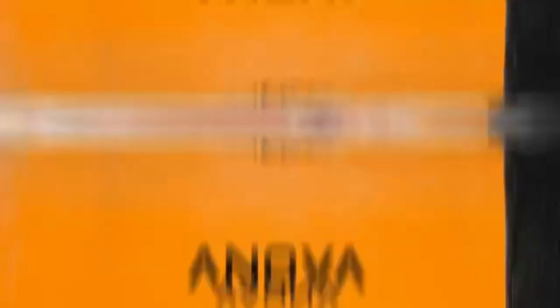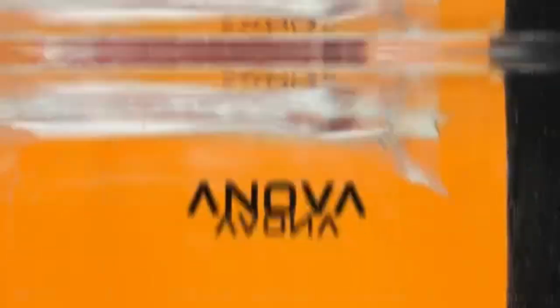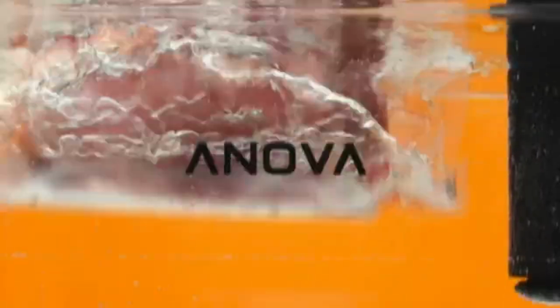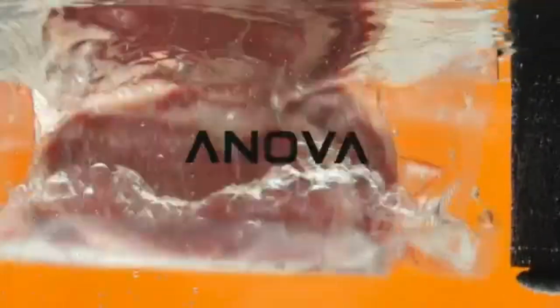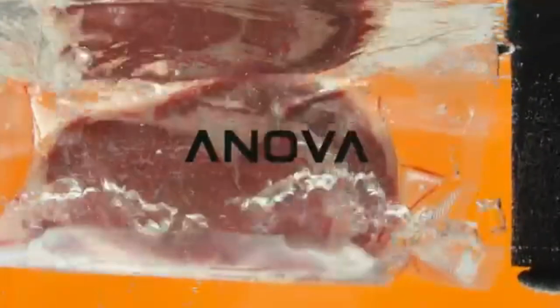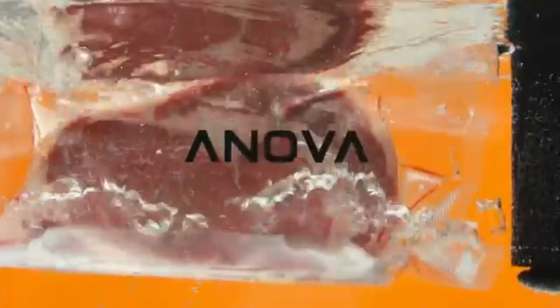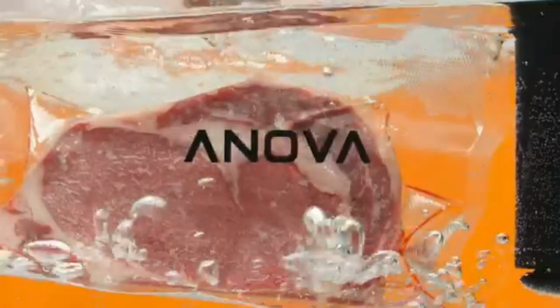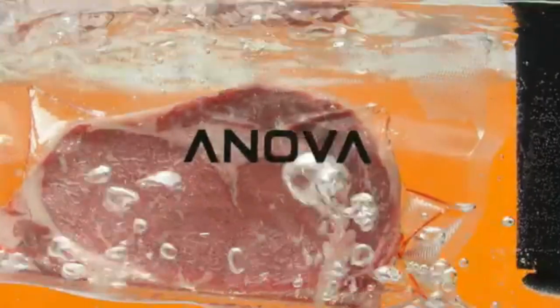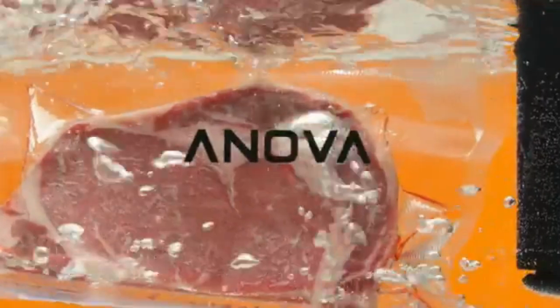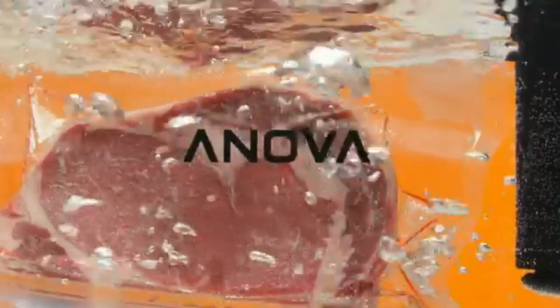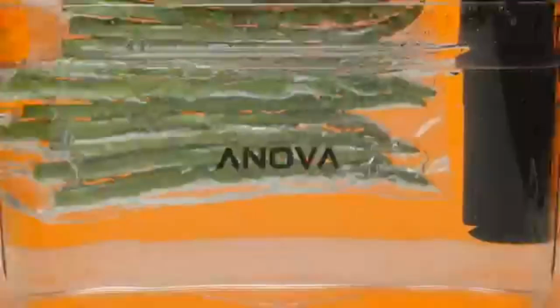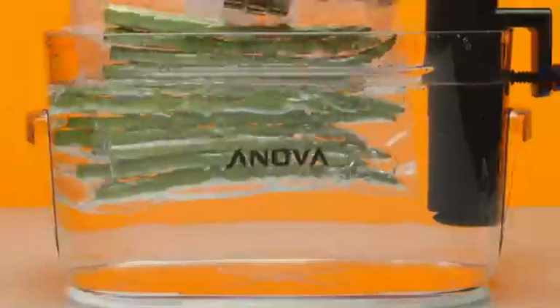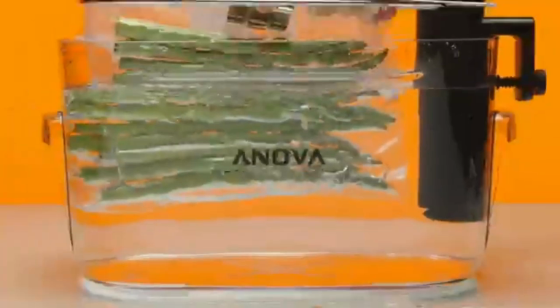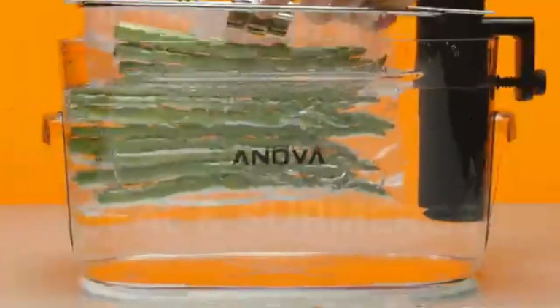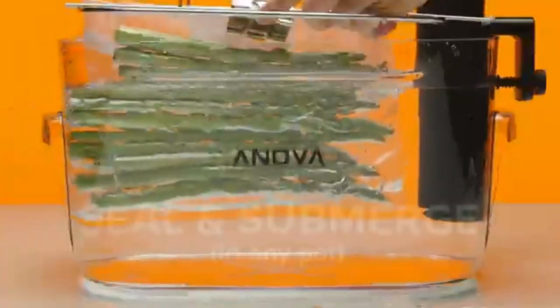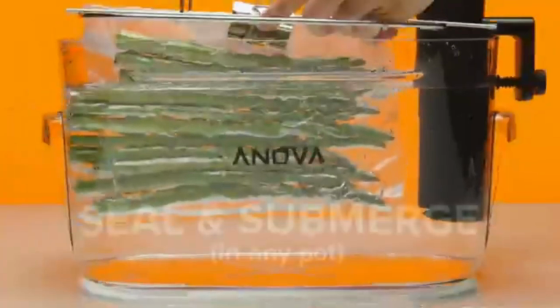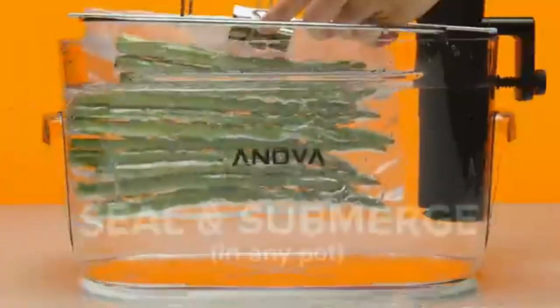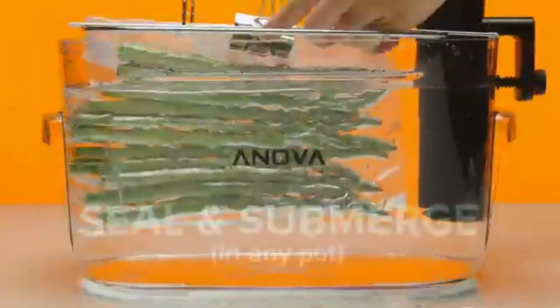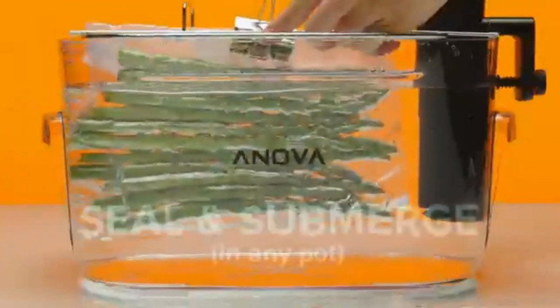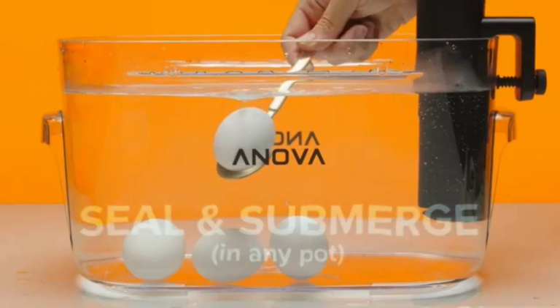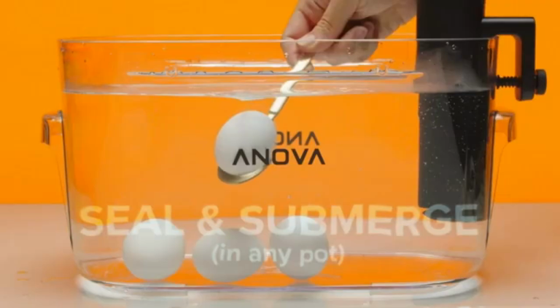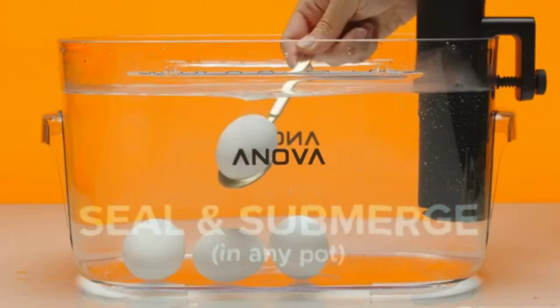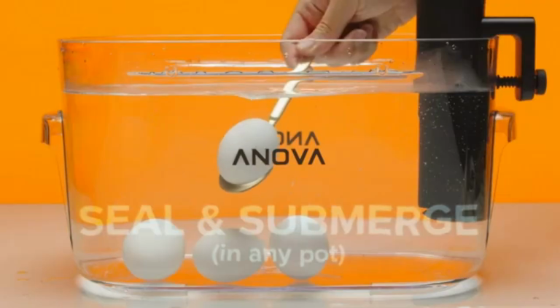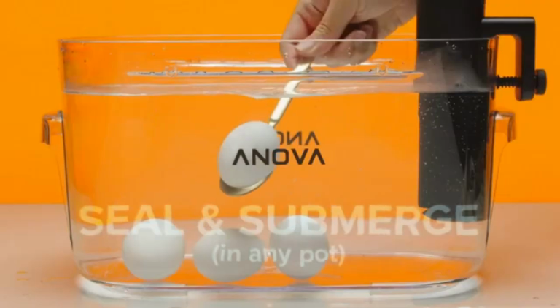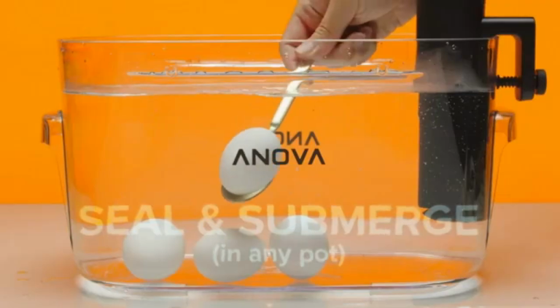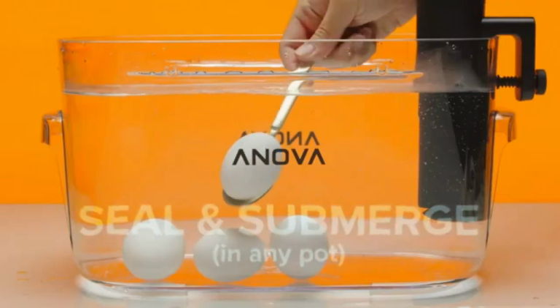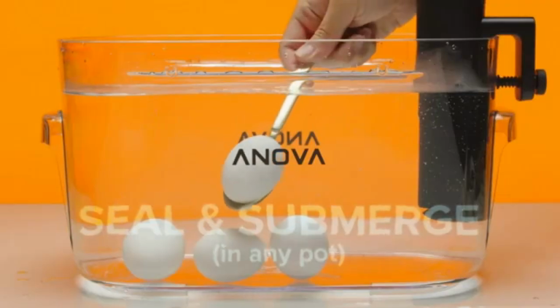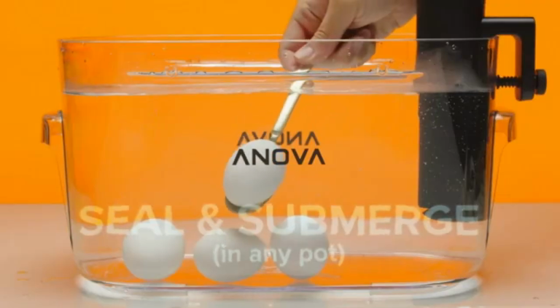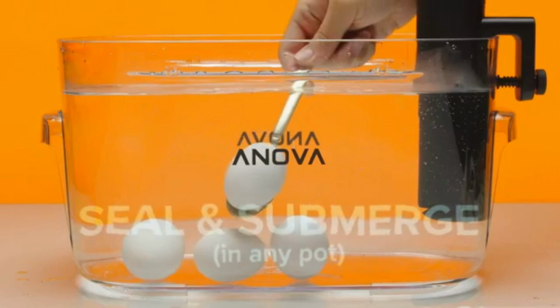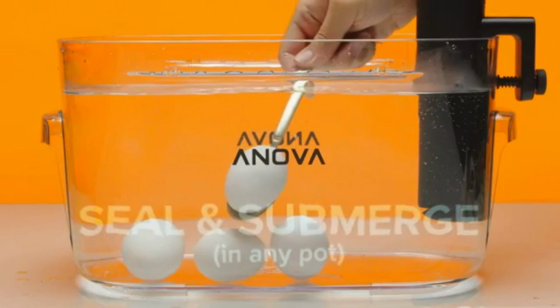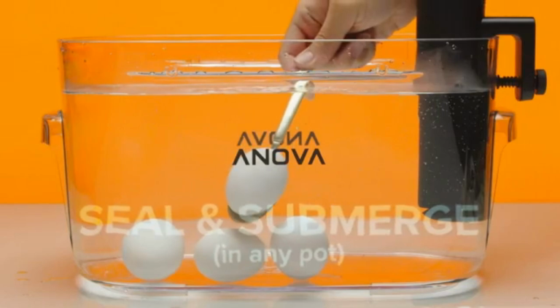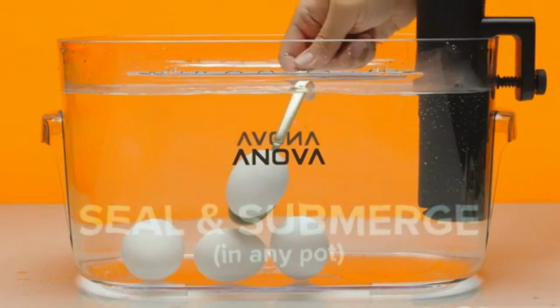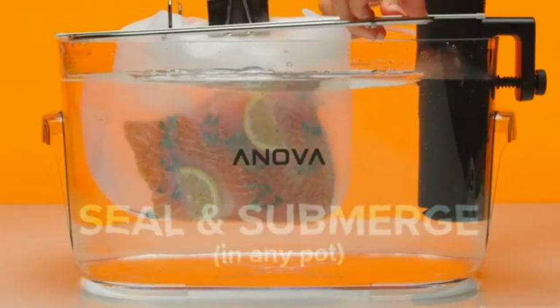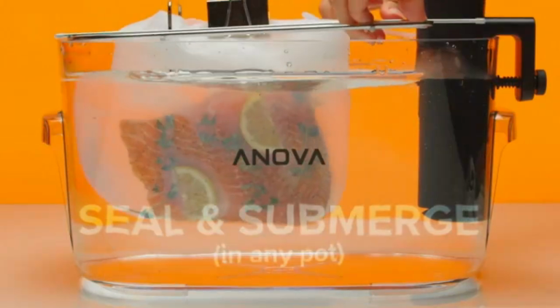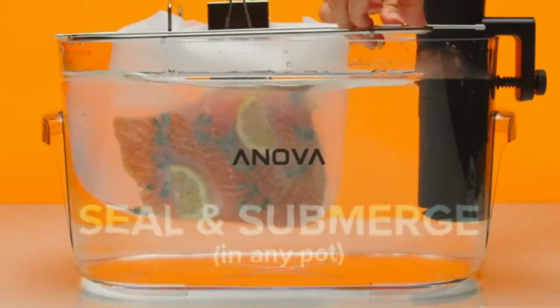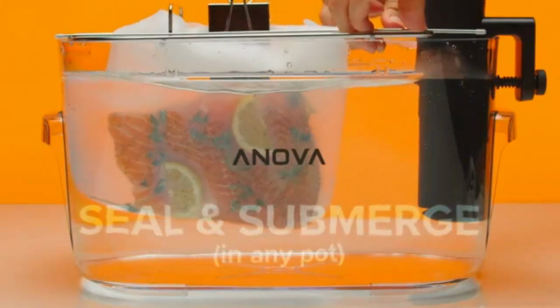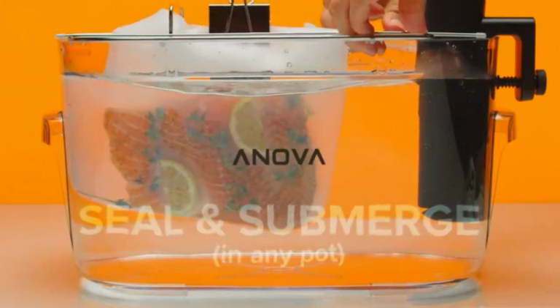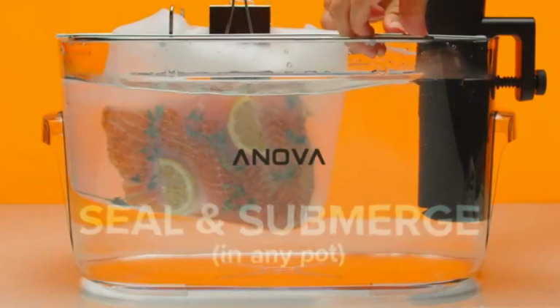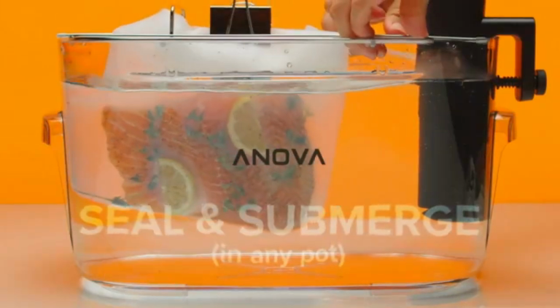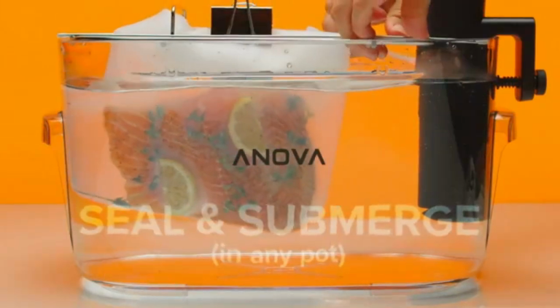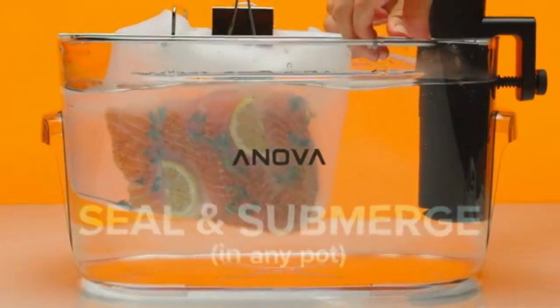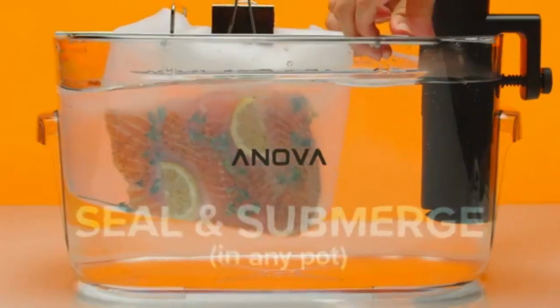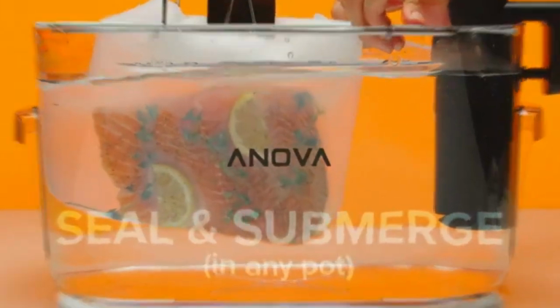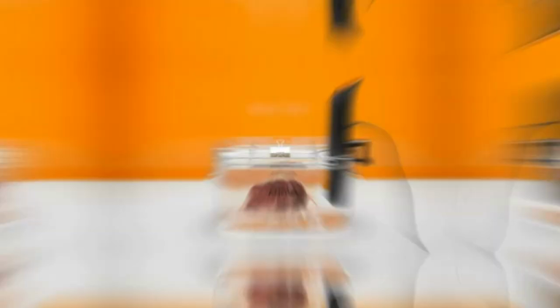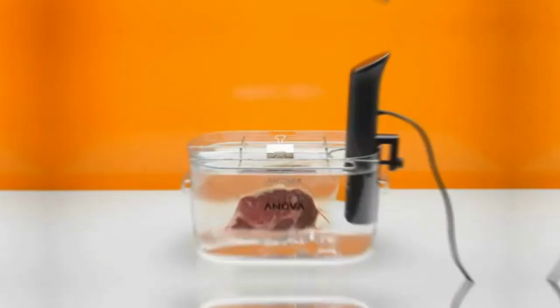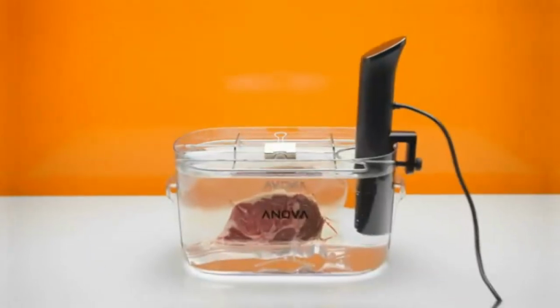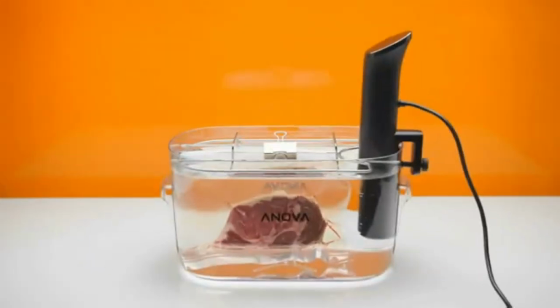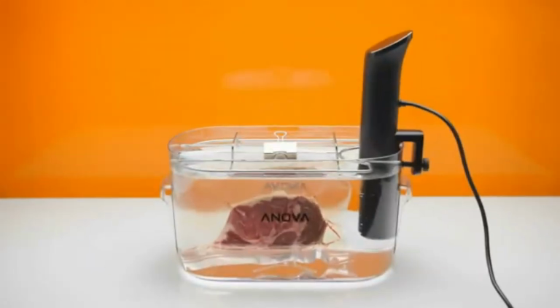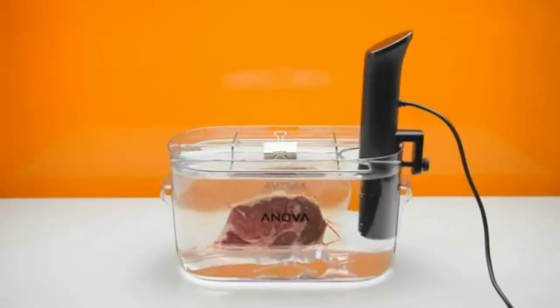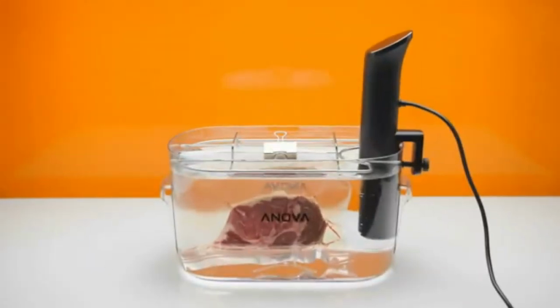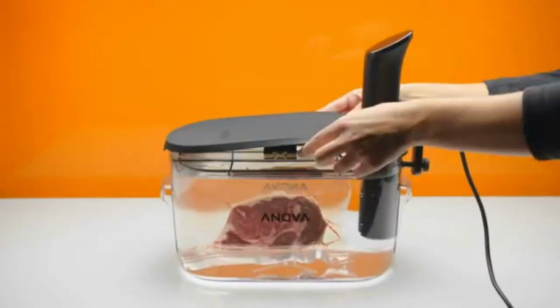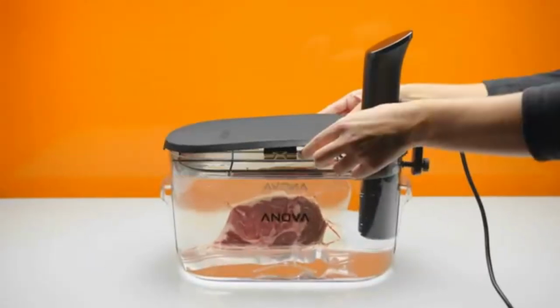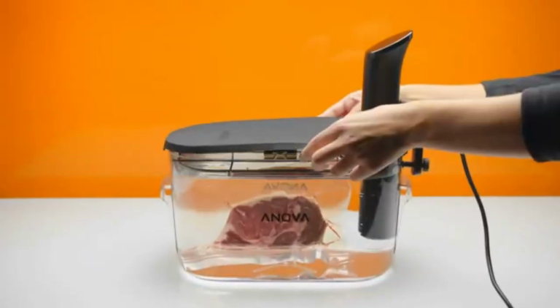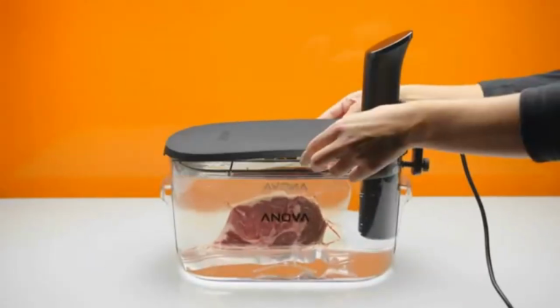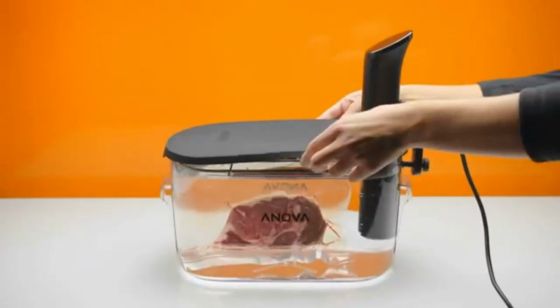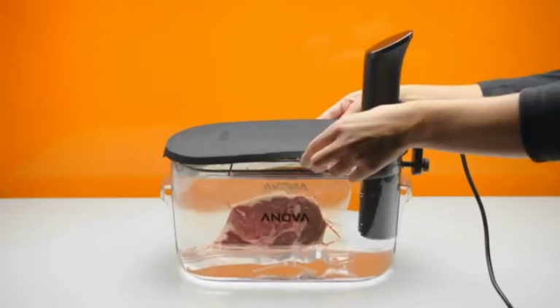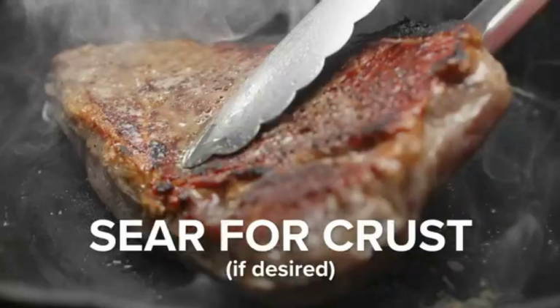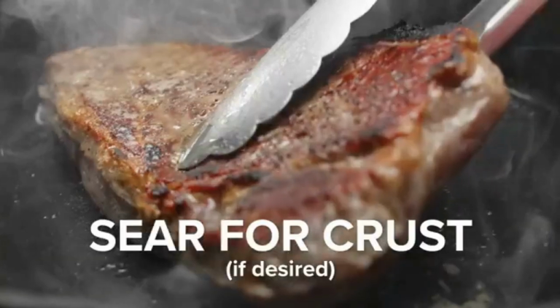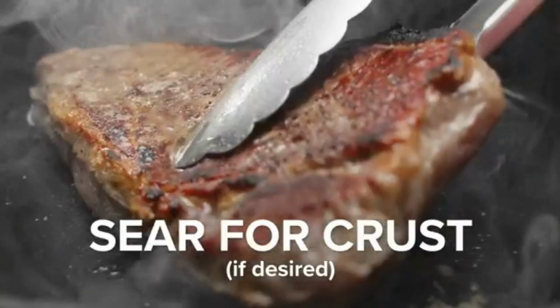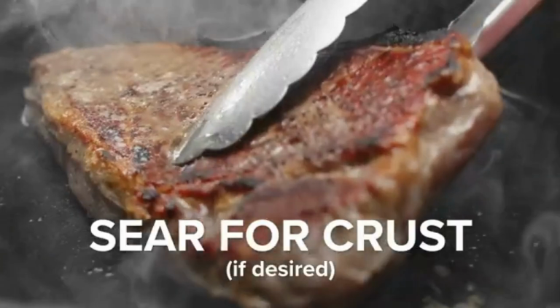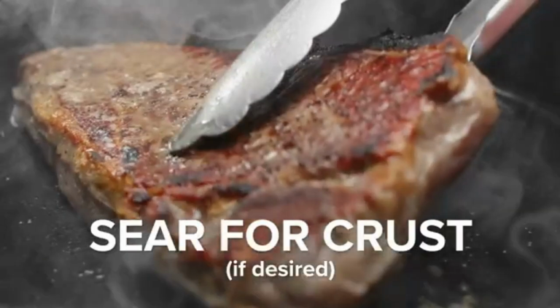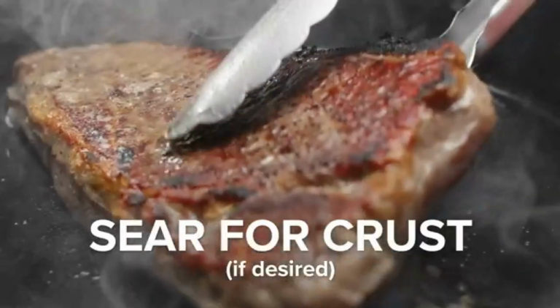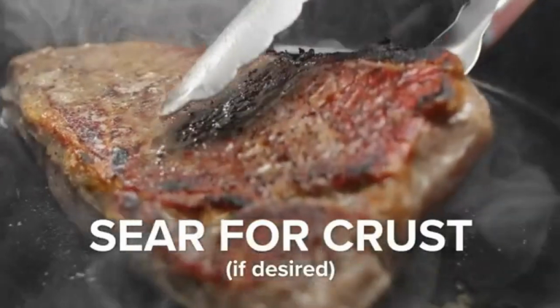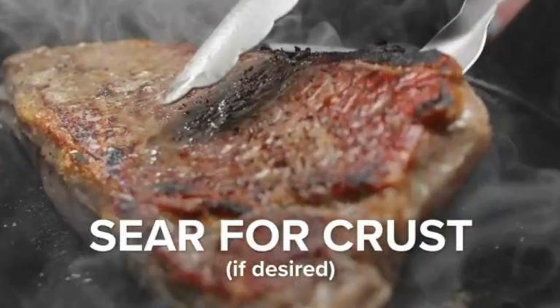Use the Anova App to access thousands of free recipes and monitor your cook from your phone via Bluetooth. What to cook: sous vide cooking achieves the perfect level of doneness for nearly any food.